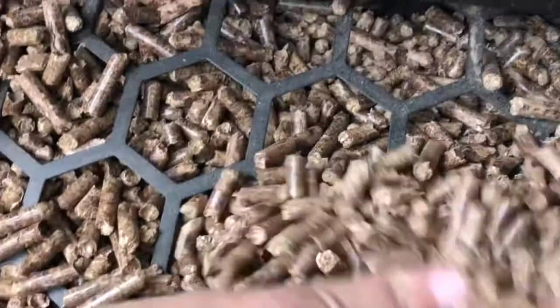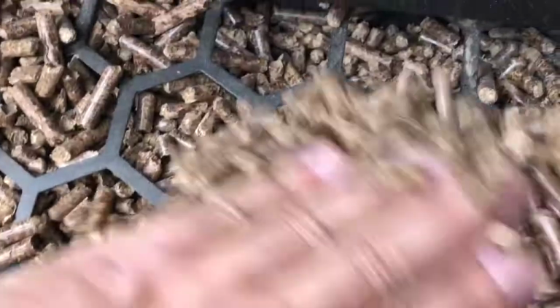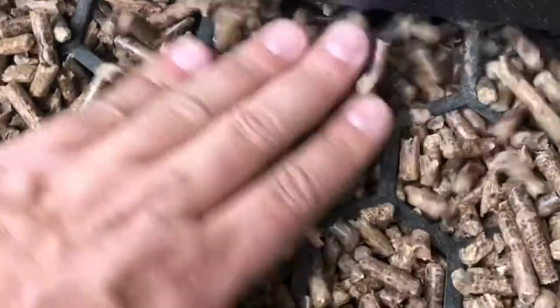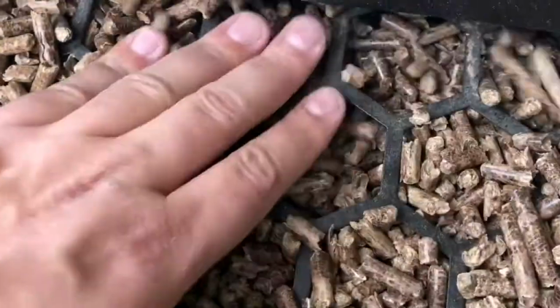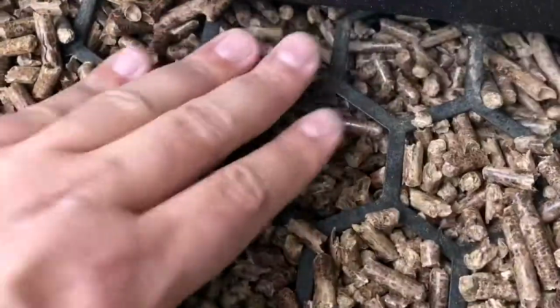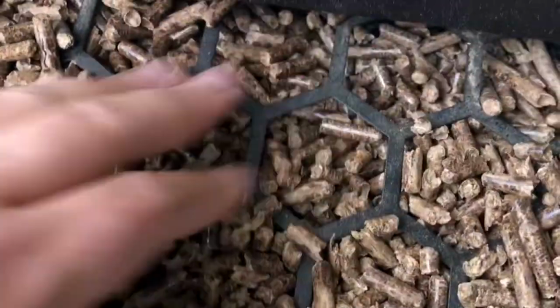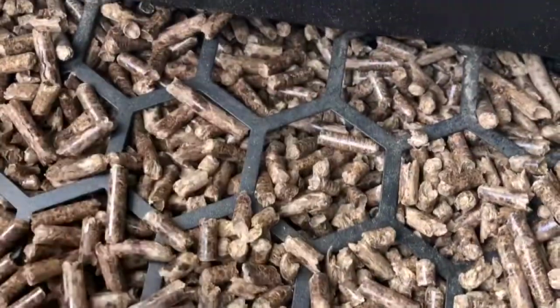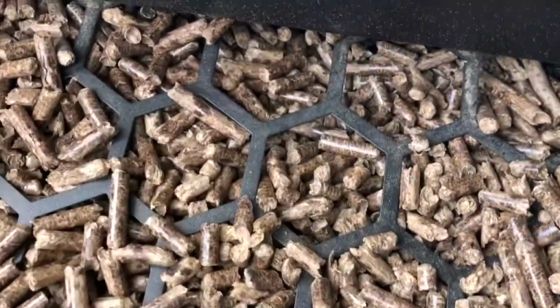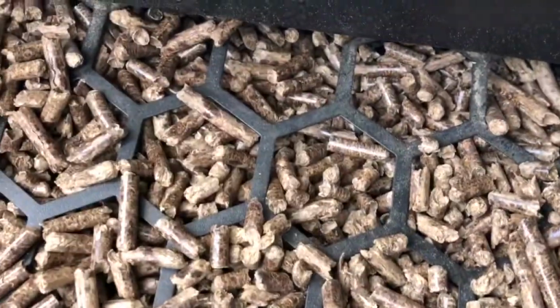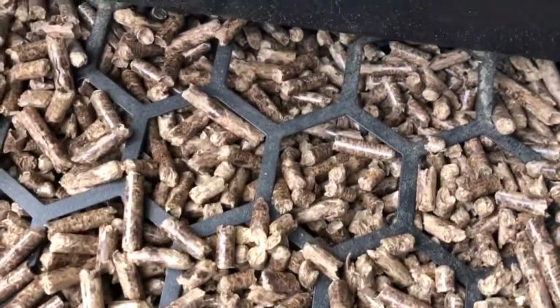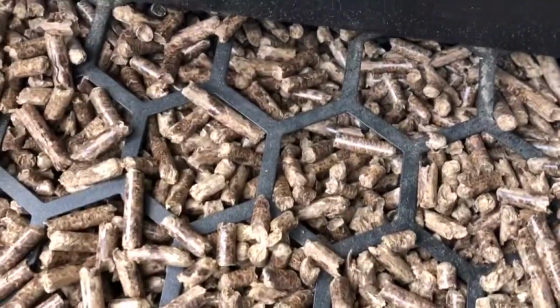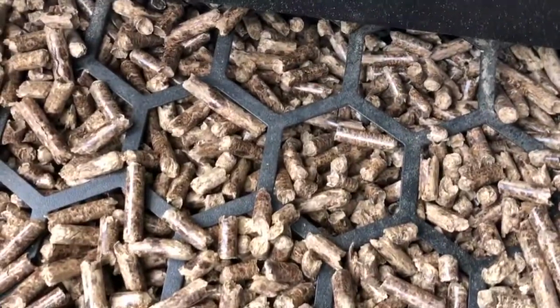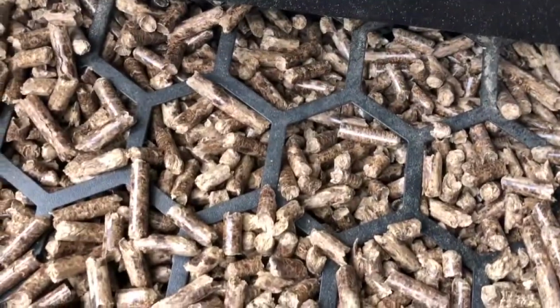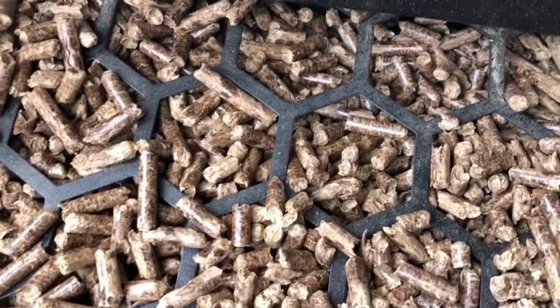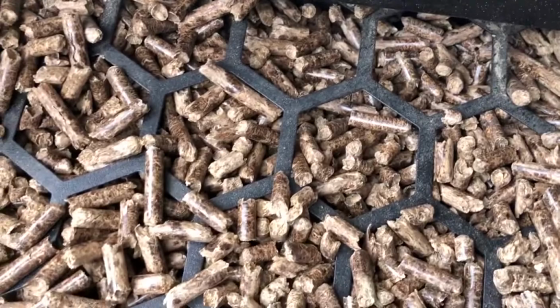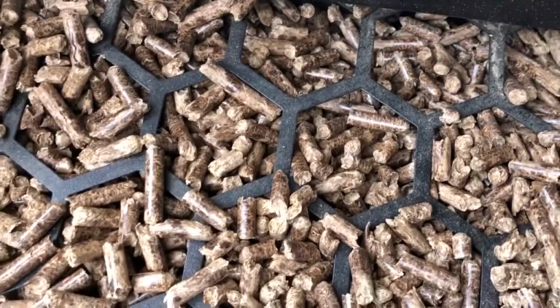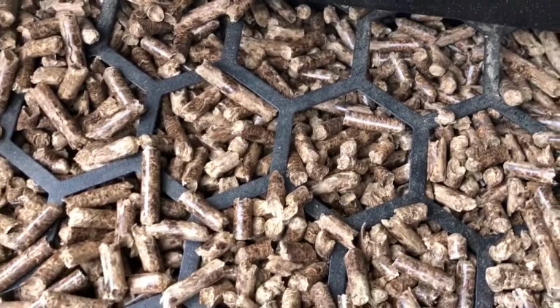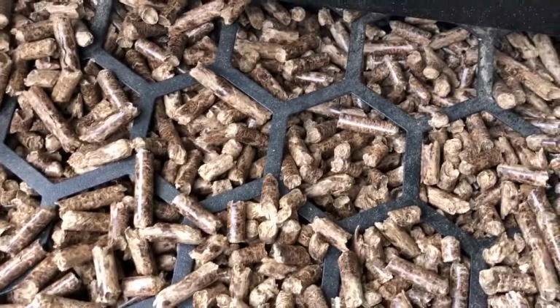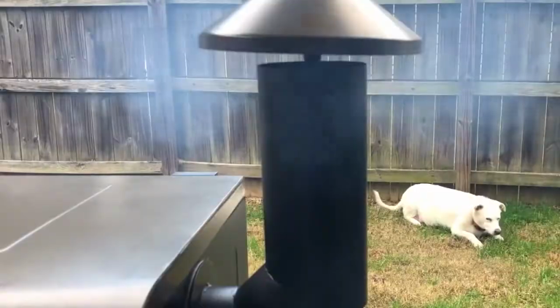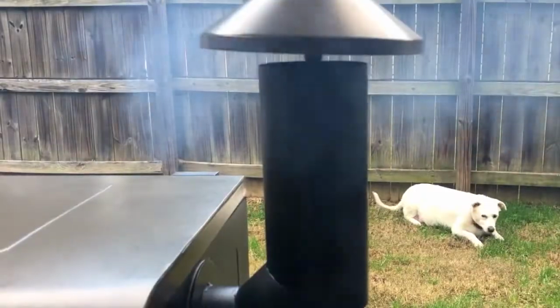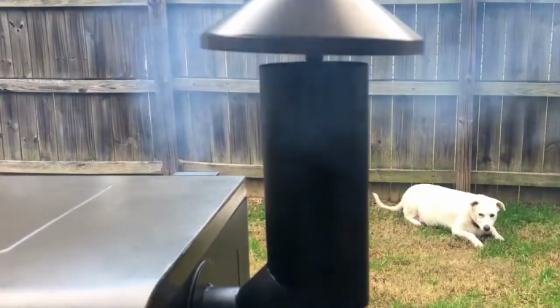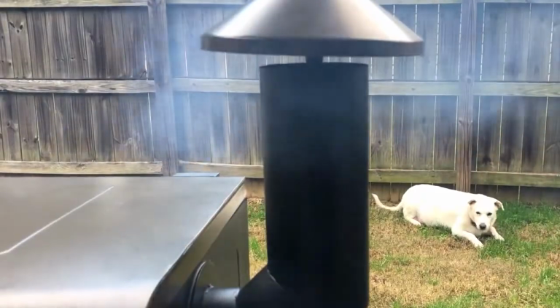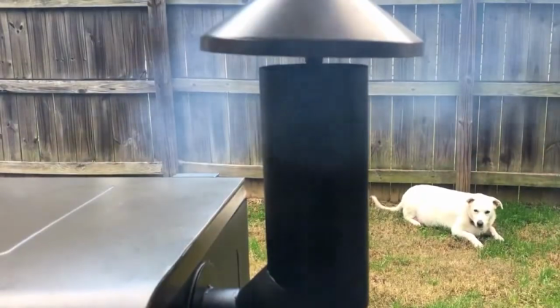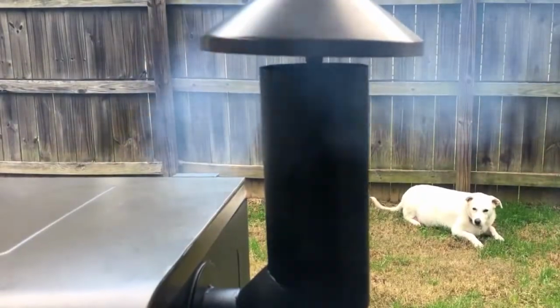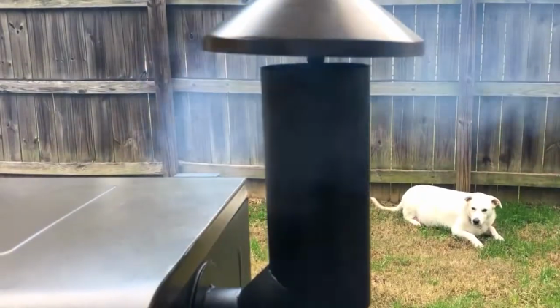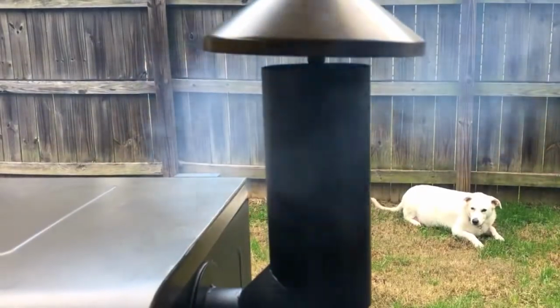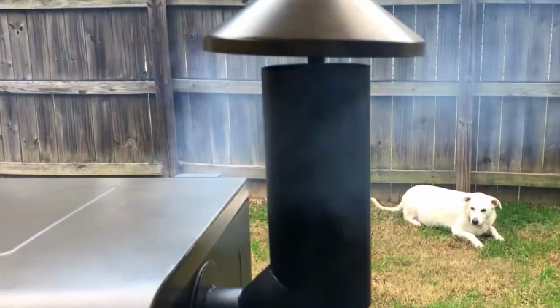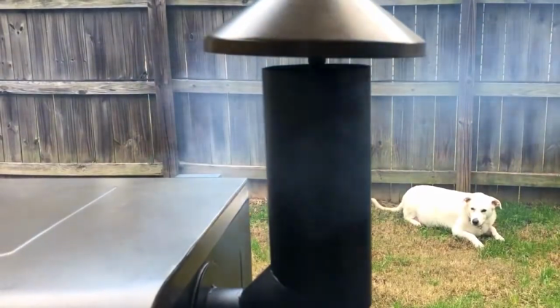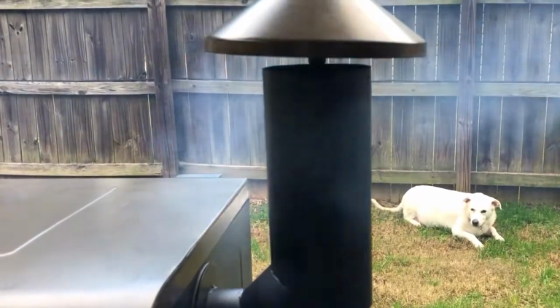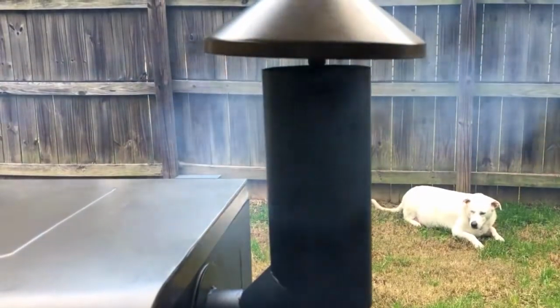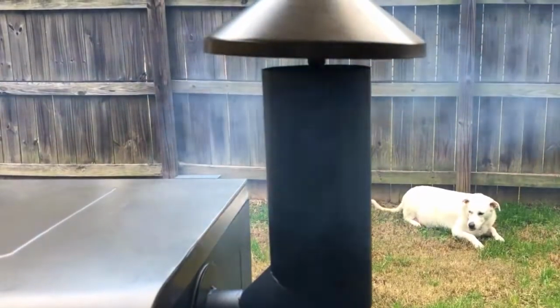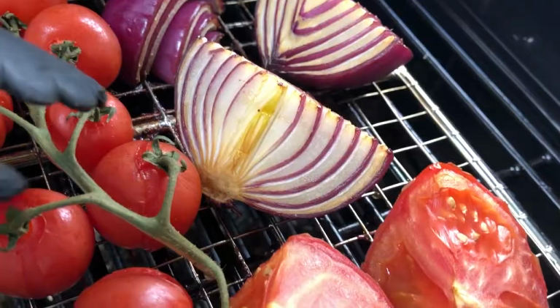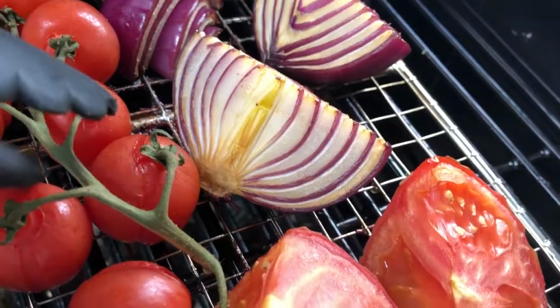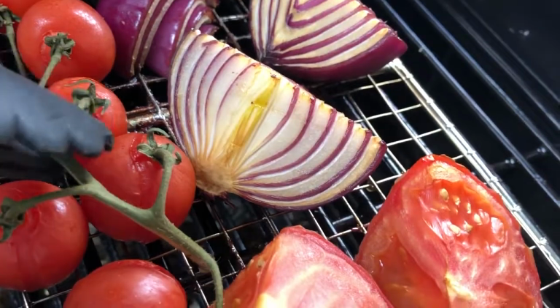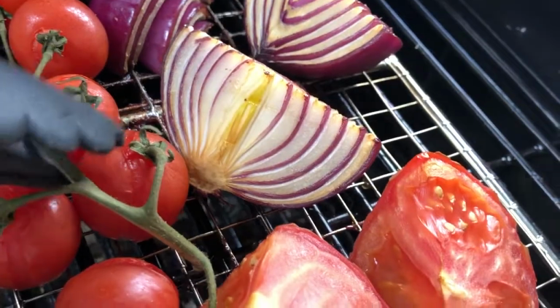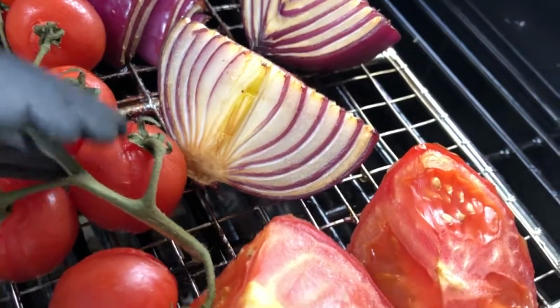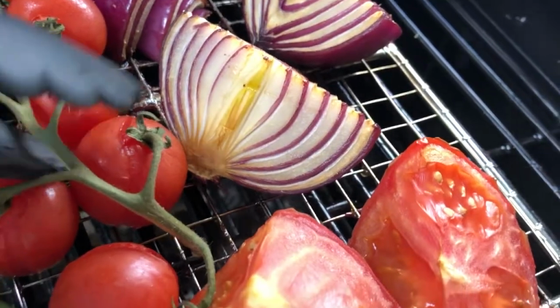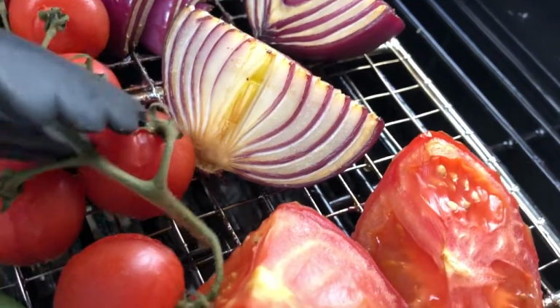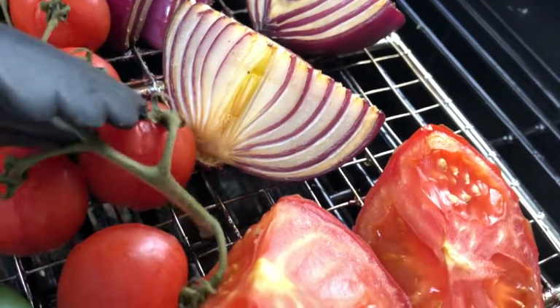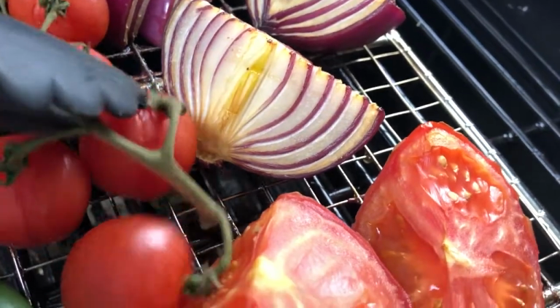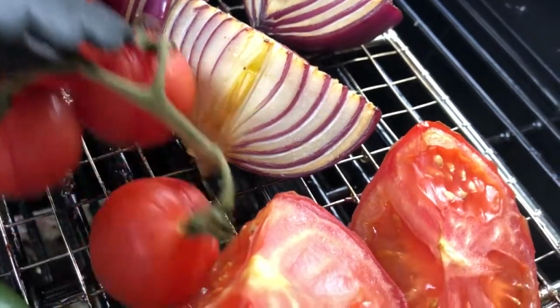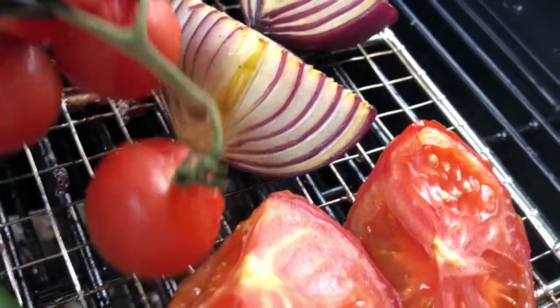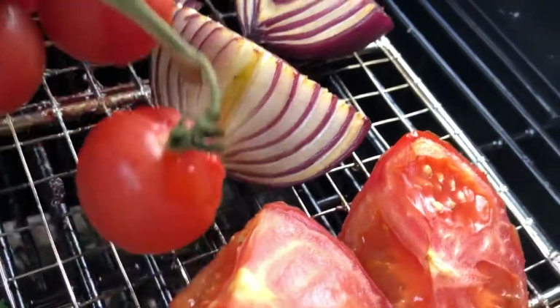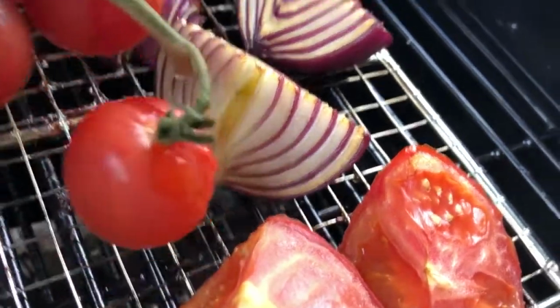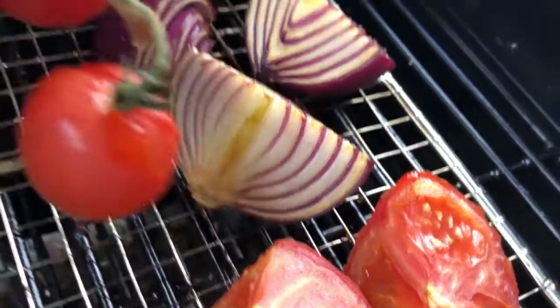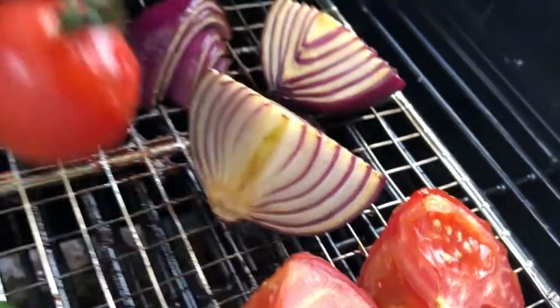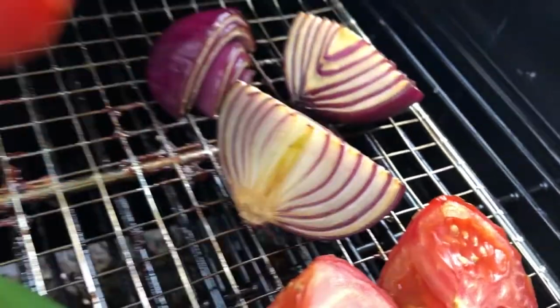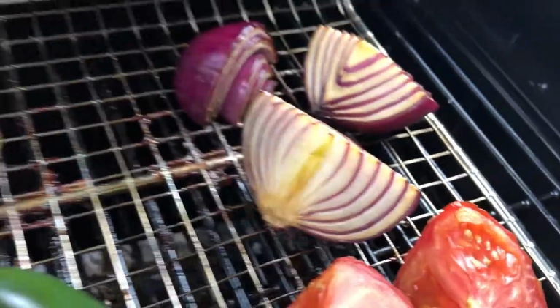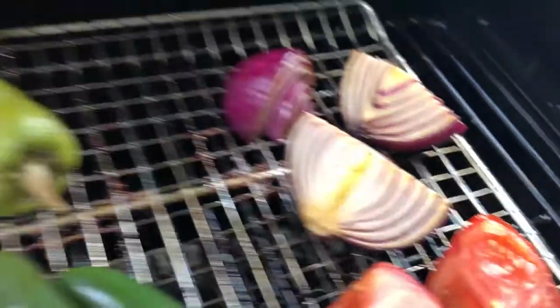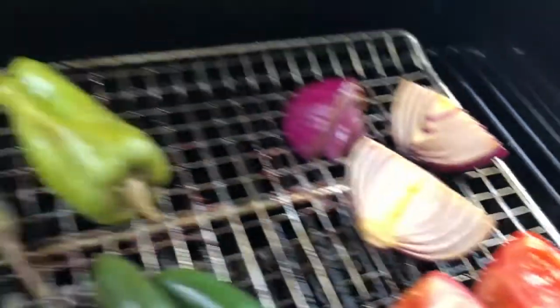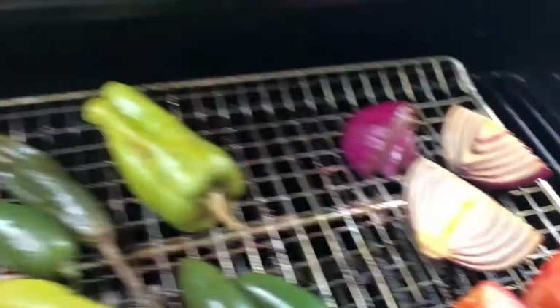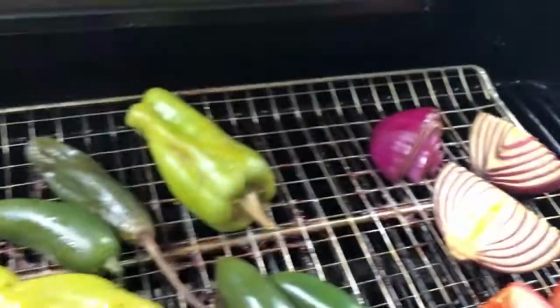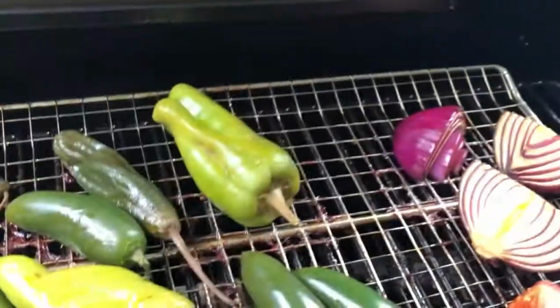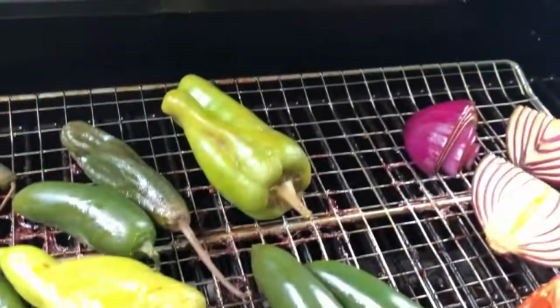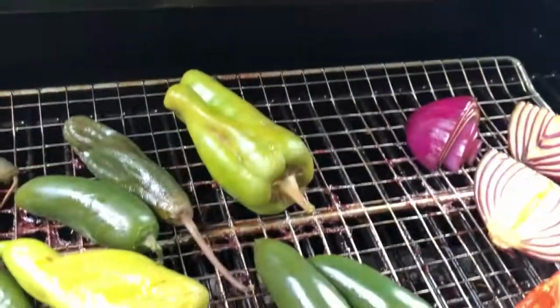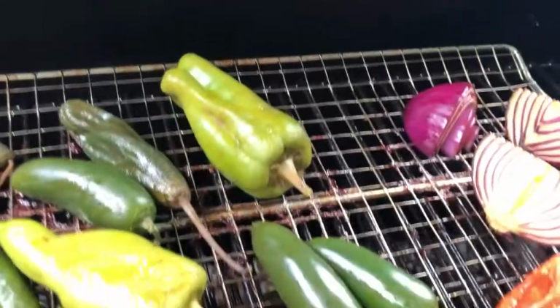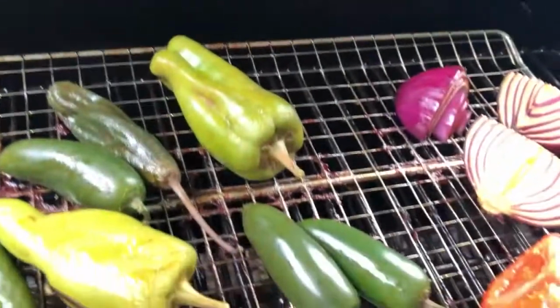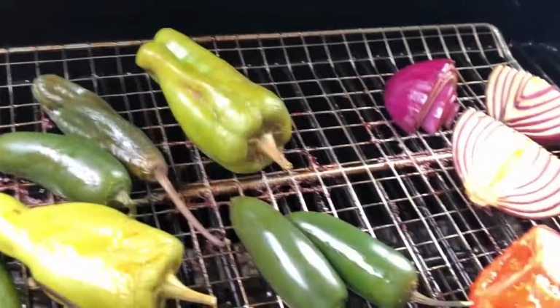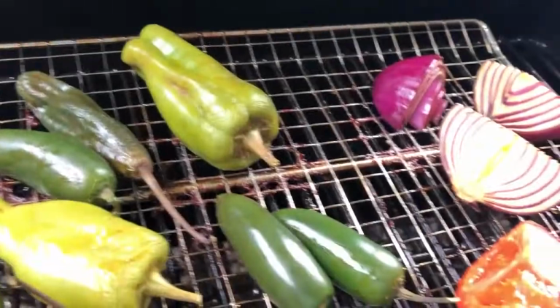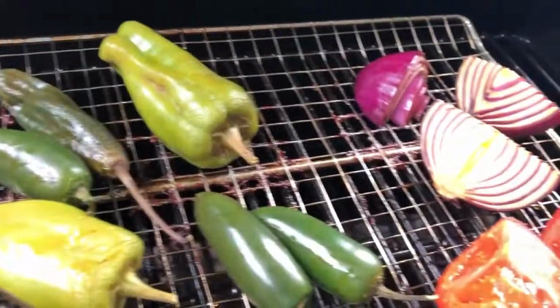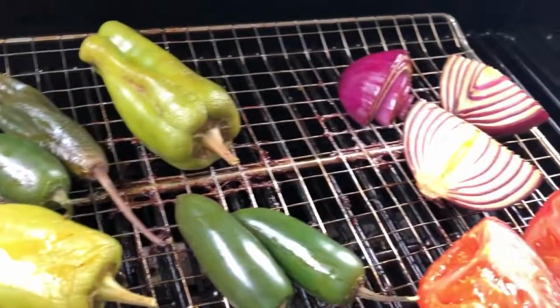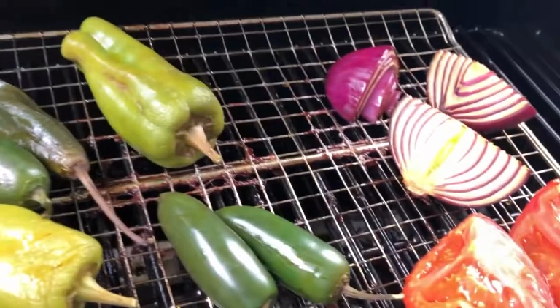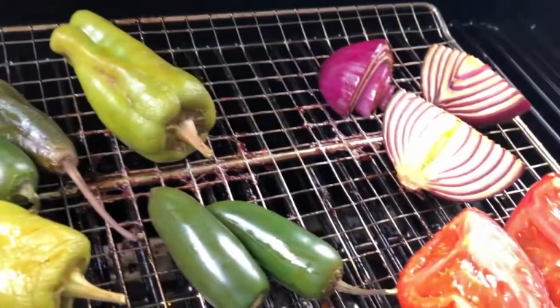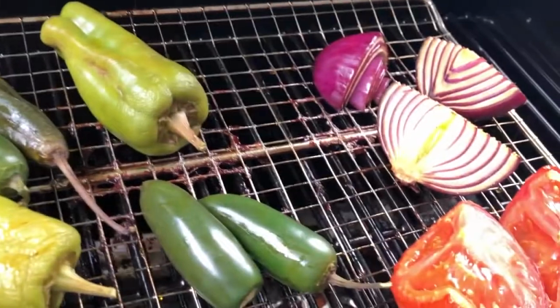I'm using applewood pellets for this, and two hours later I'm going to take these off and put them in the fridge until I'm ready to salsa.